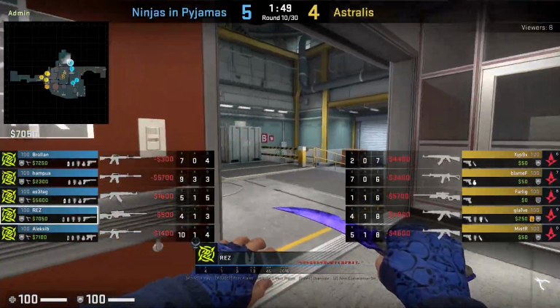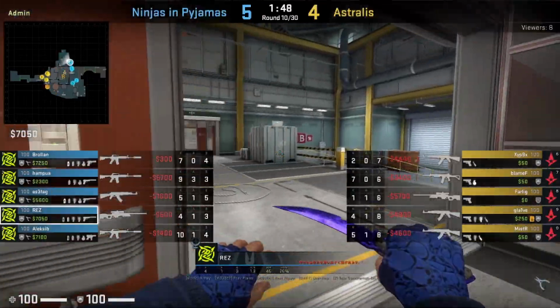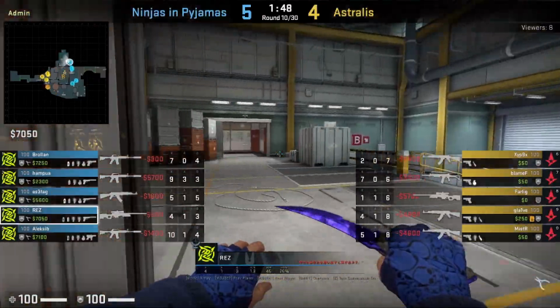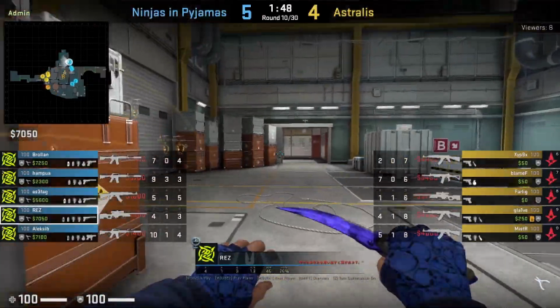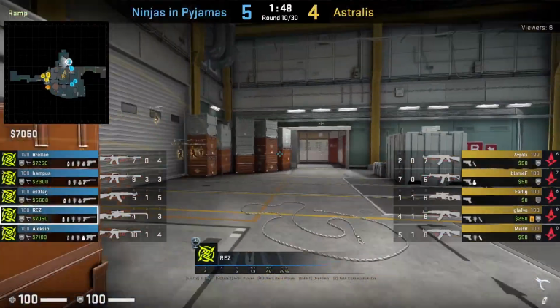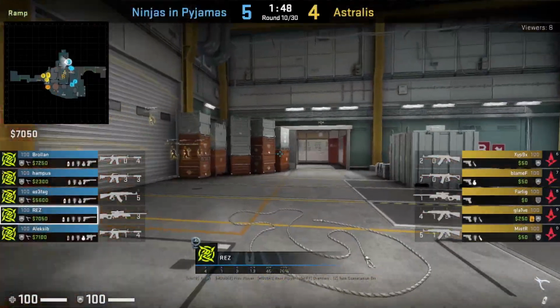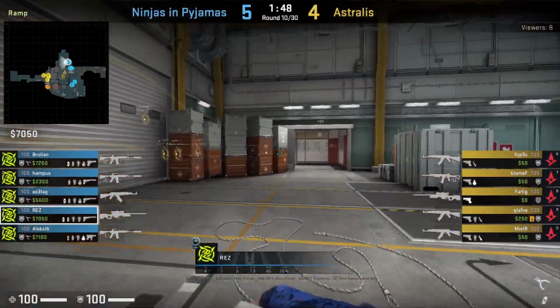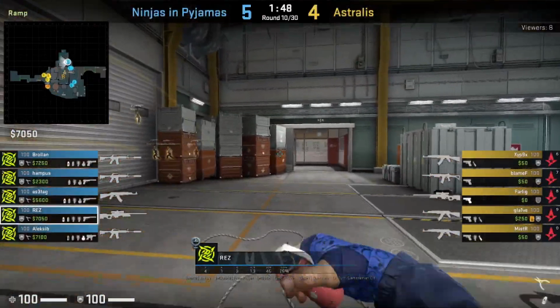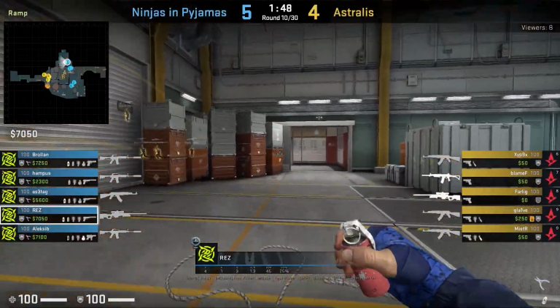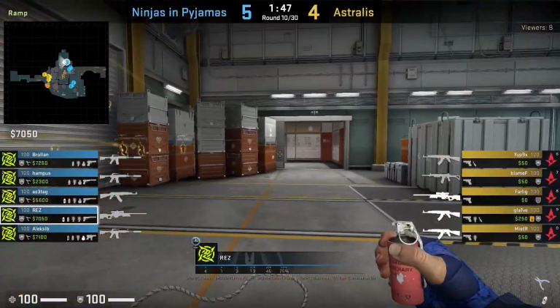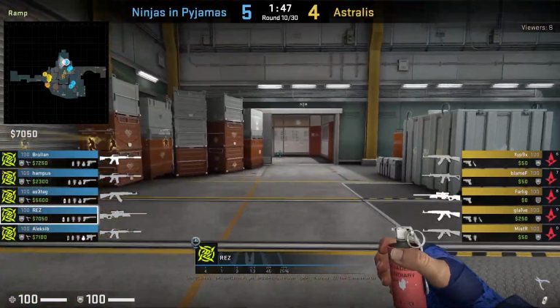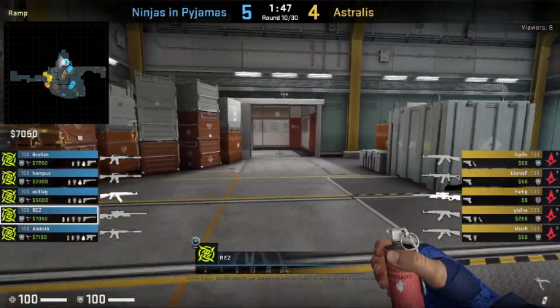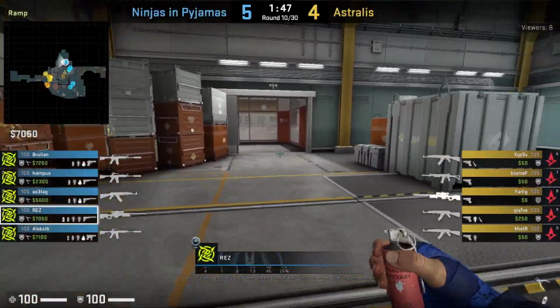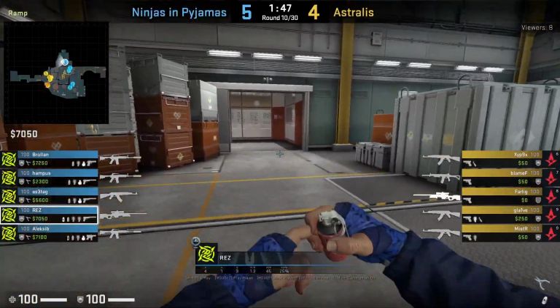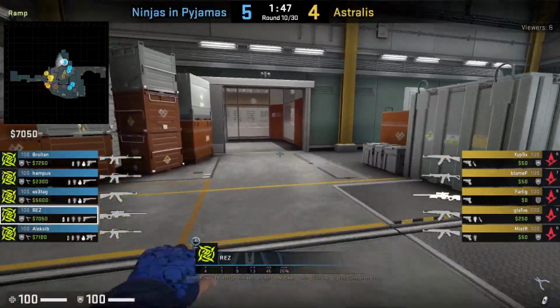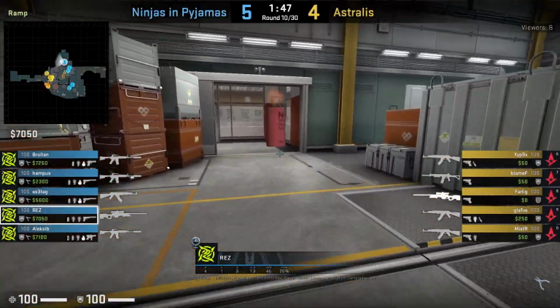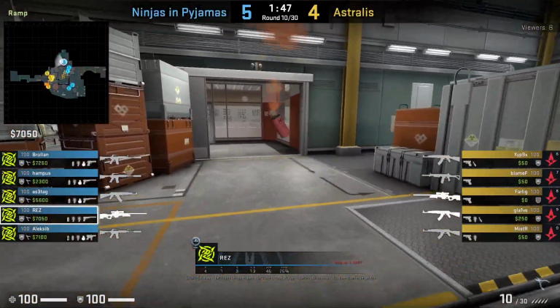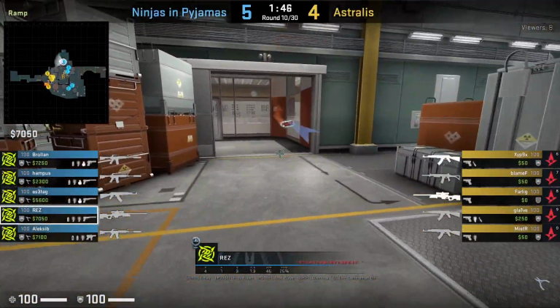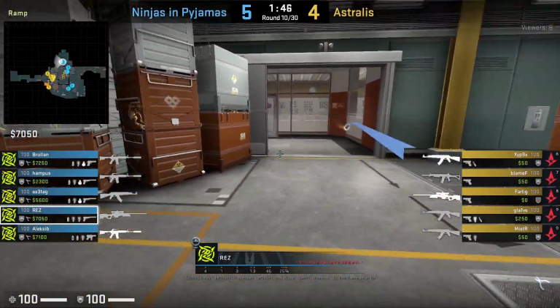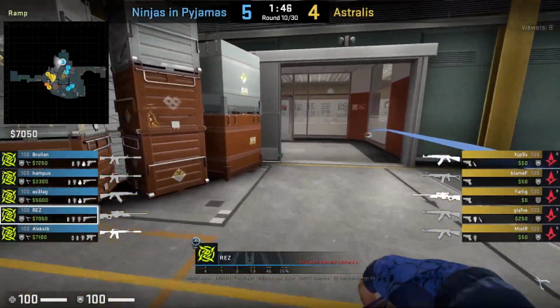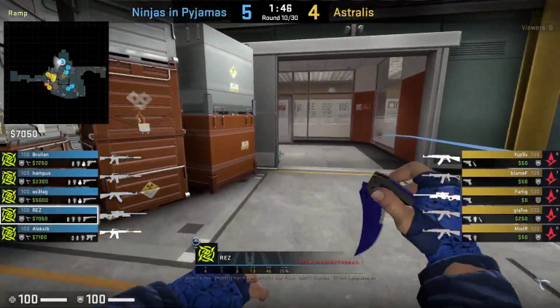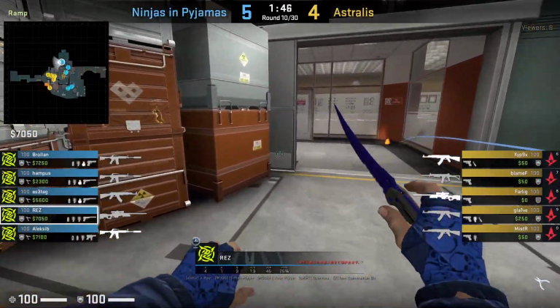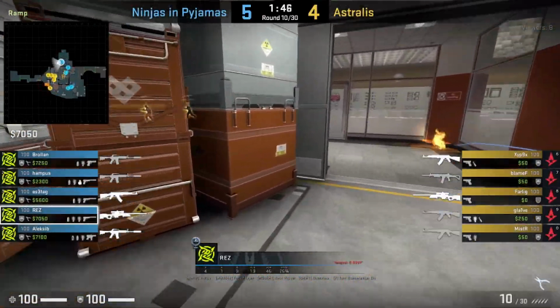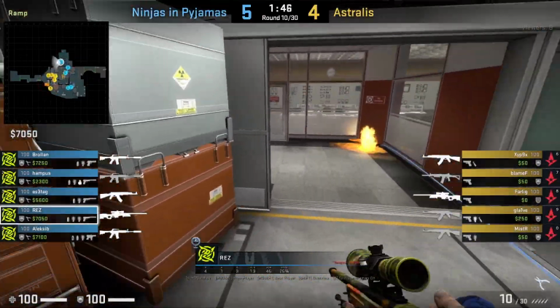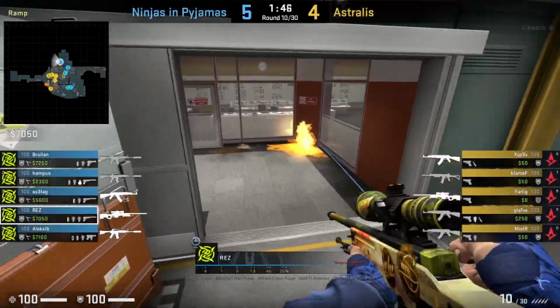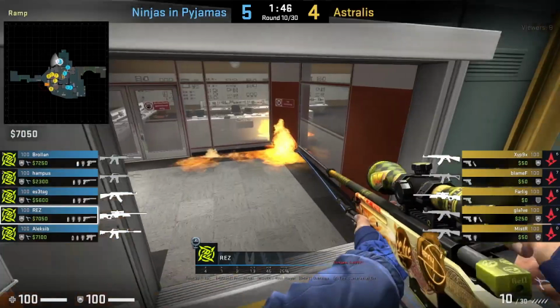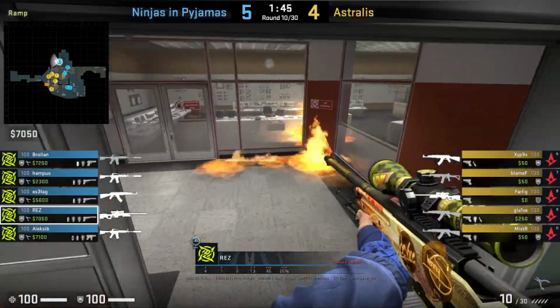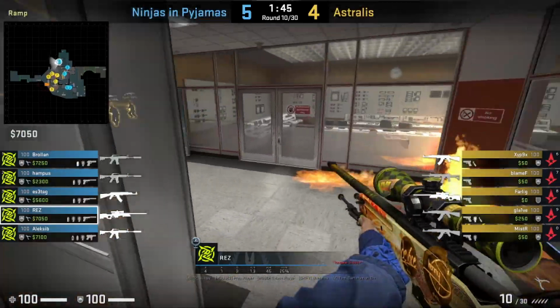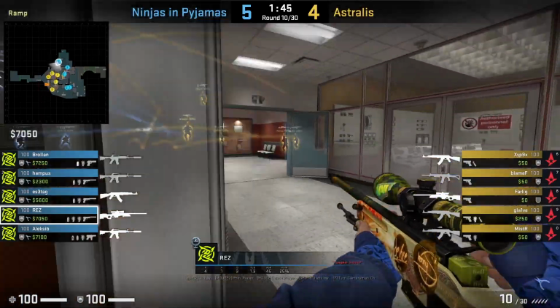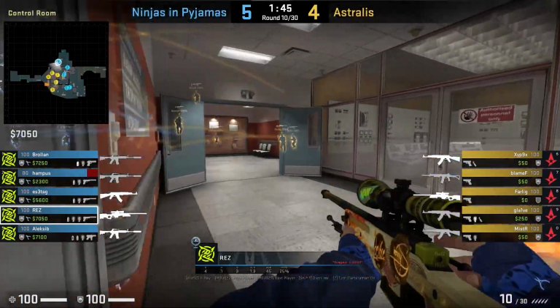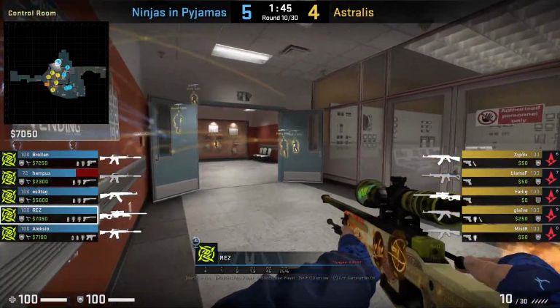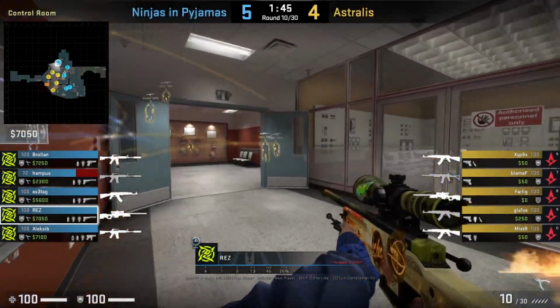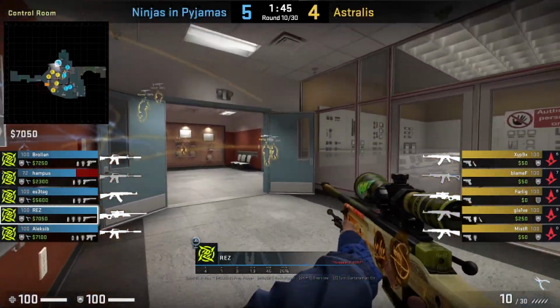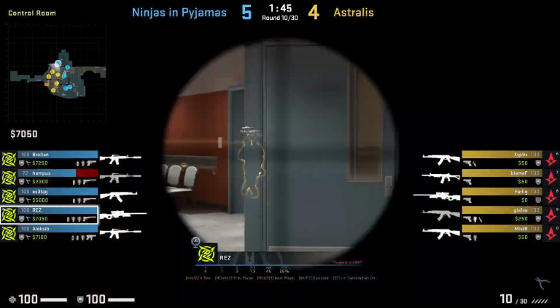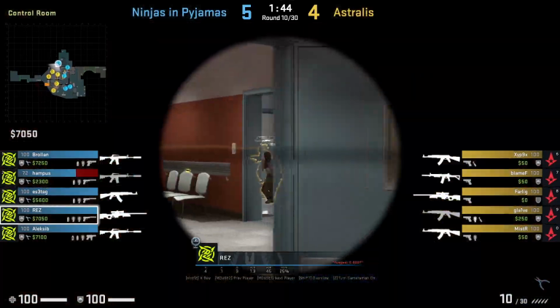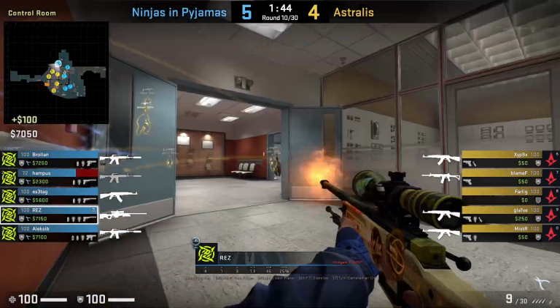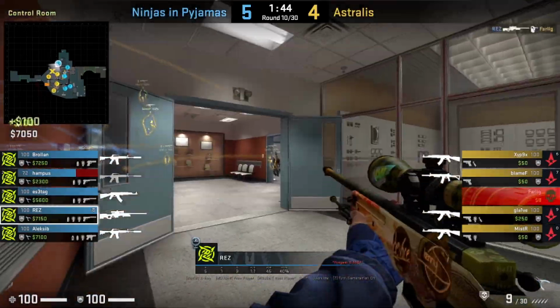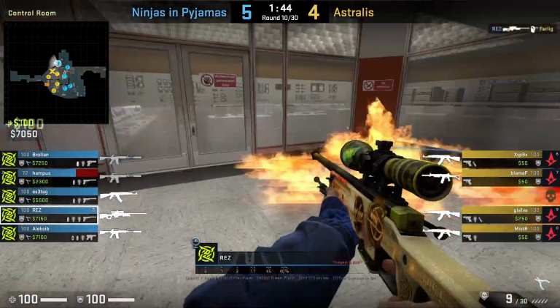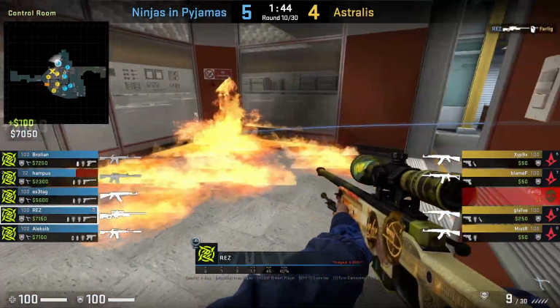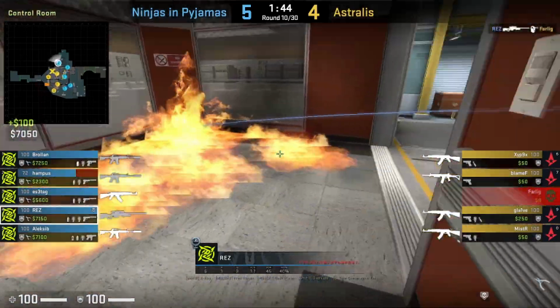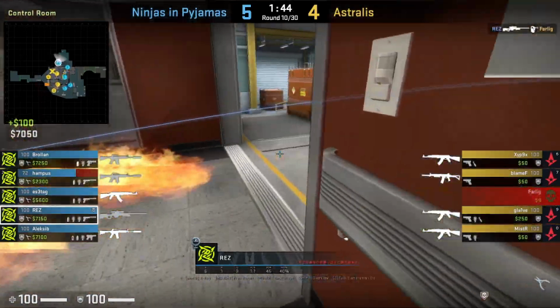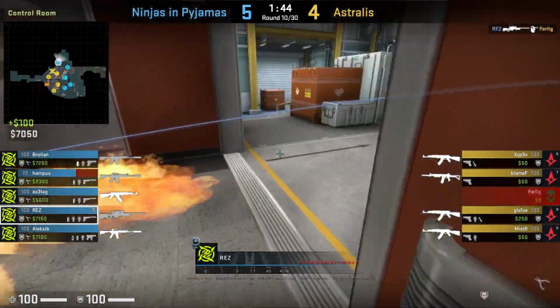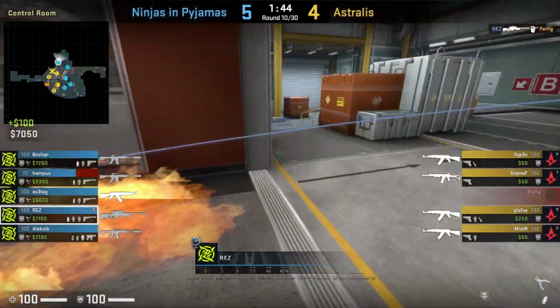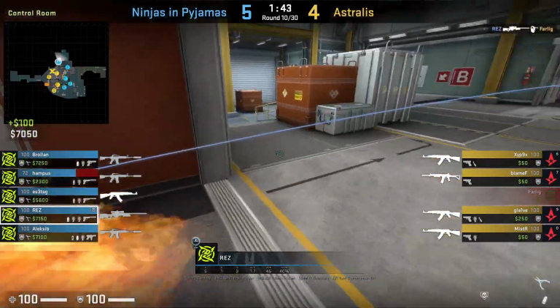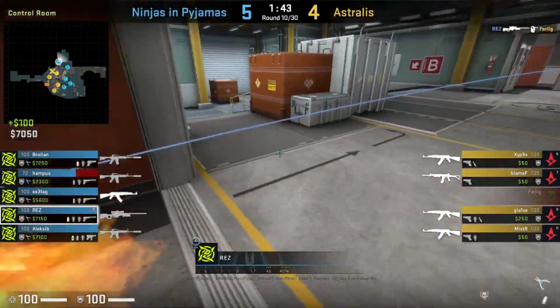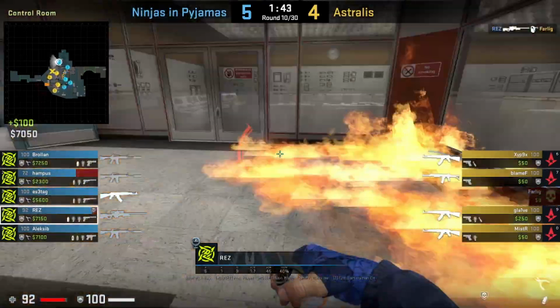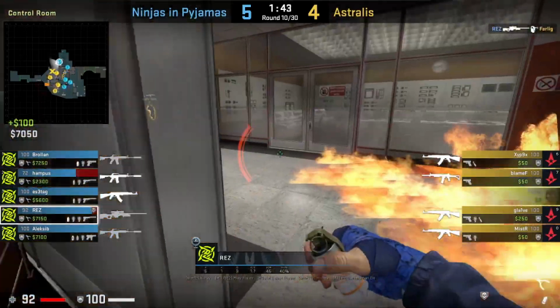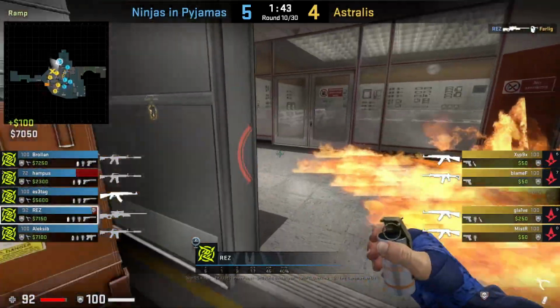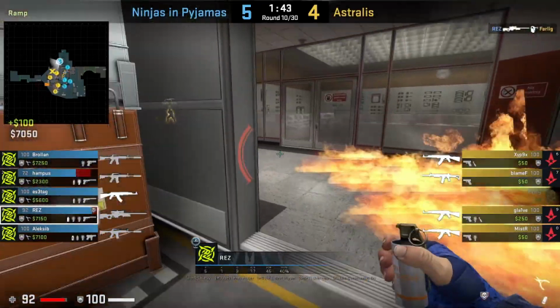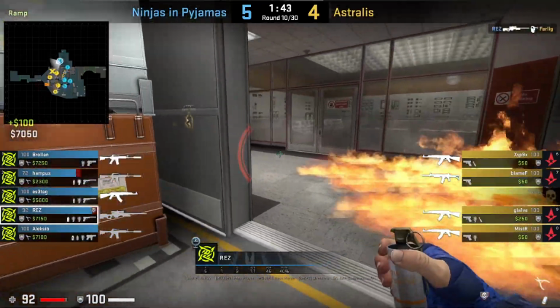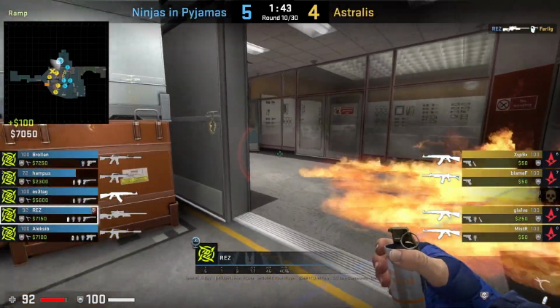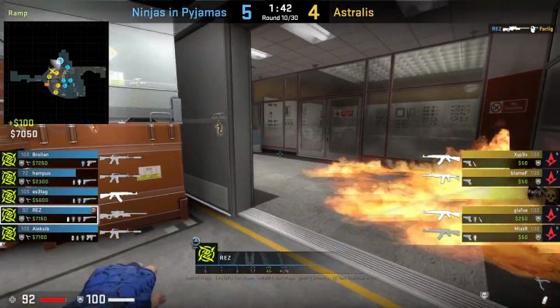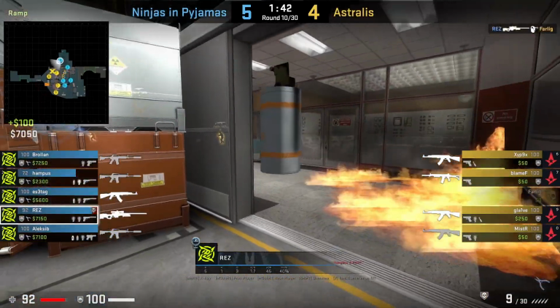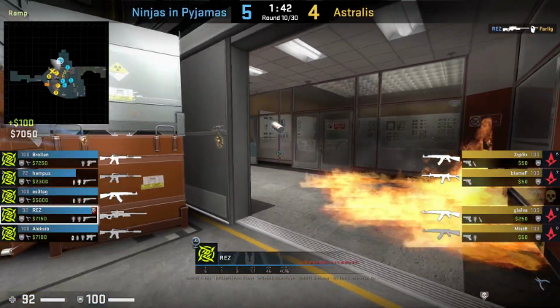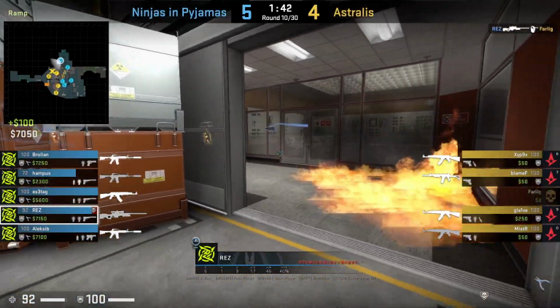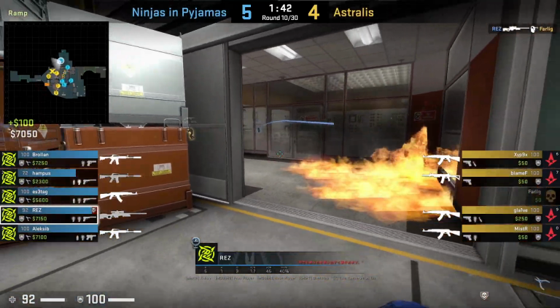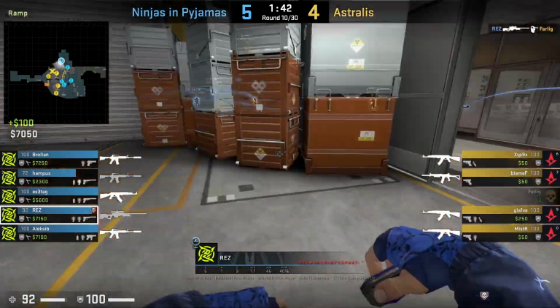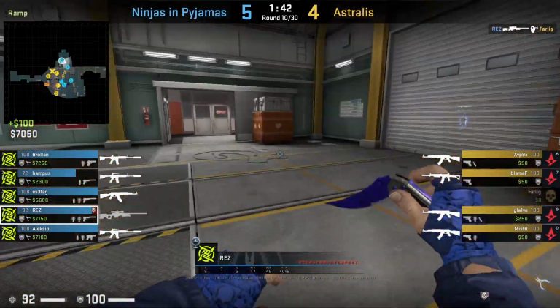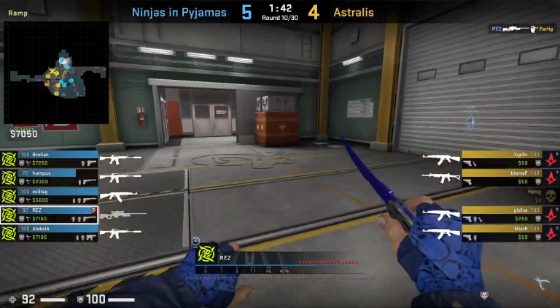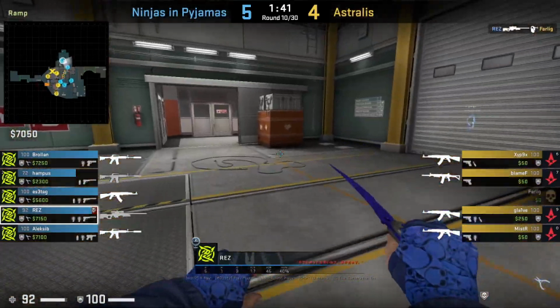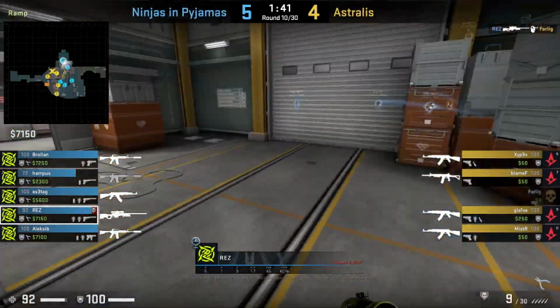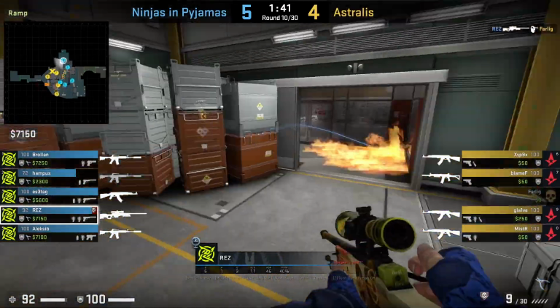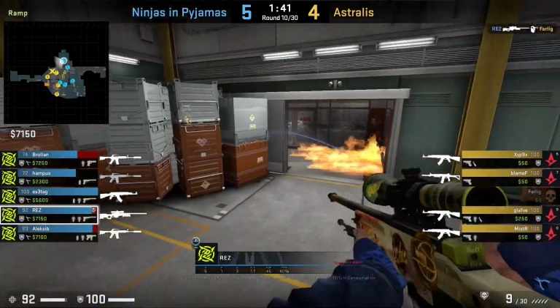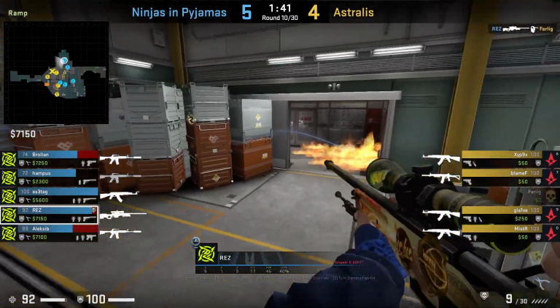Rez with a 200 IQ play: he mollies the corner so it looks like he can't push through, then pushes around the molly and peeks to kill the AWPer.